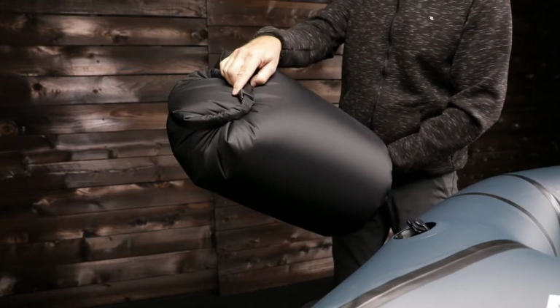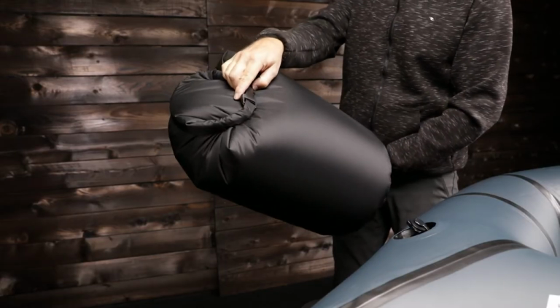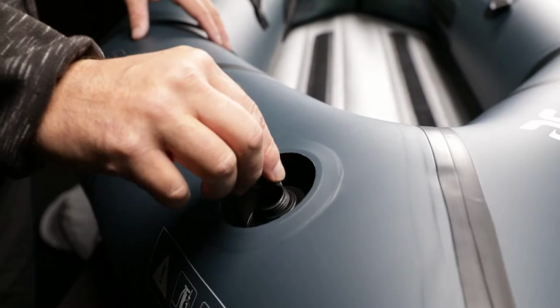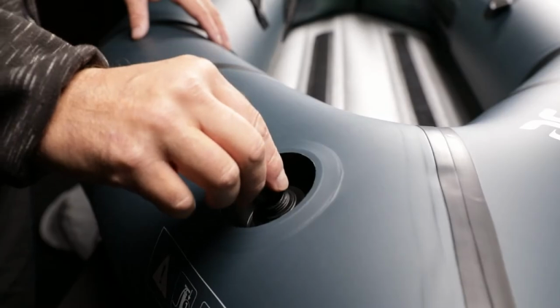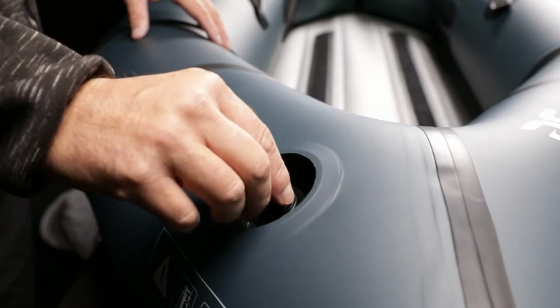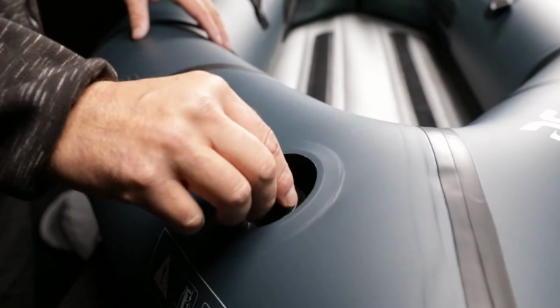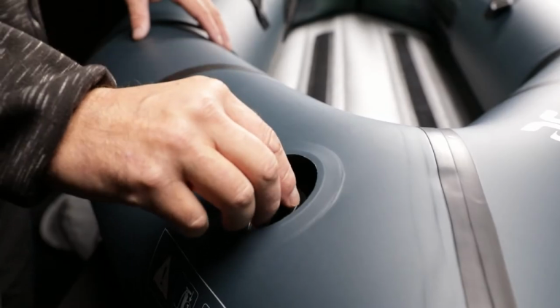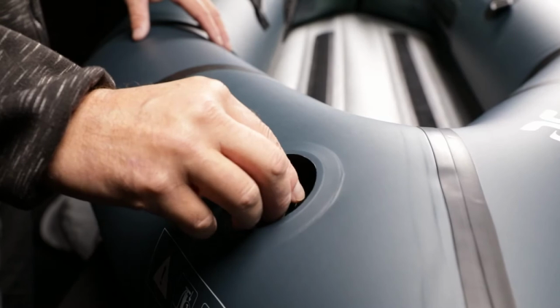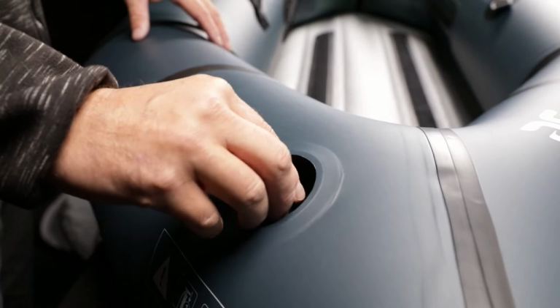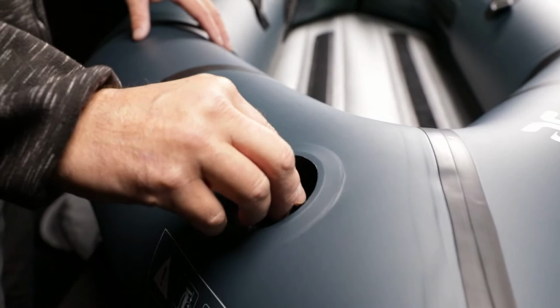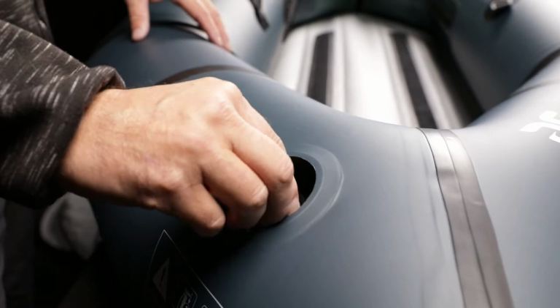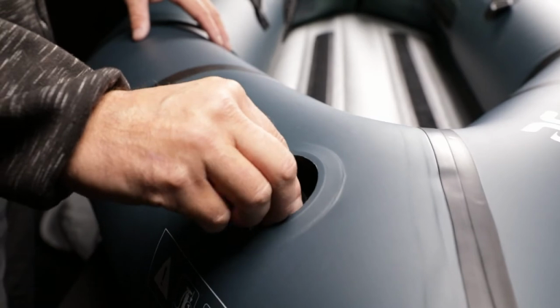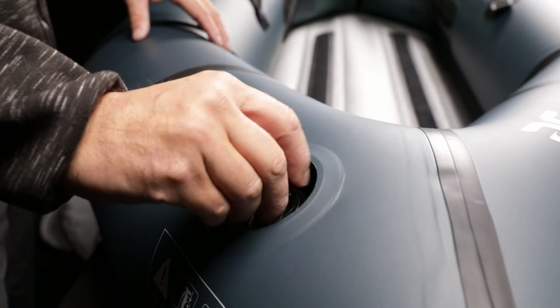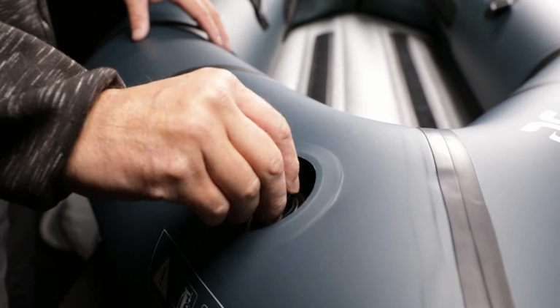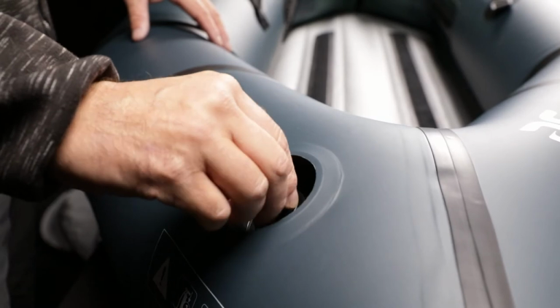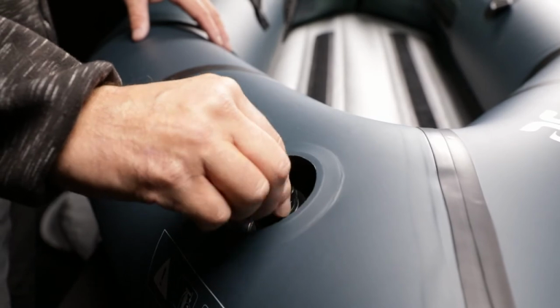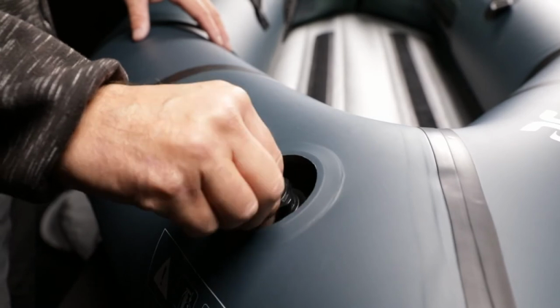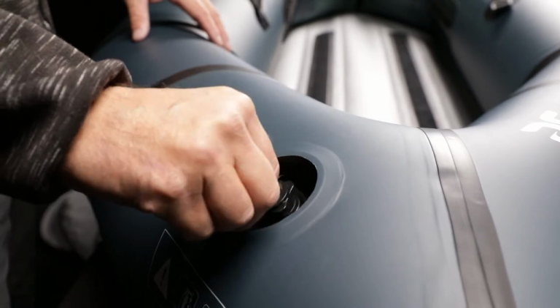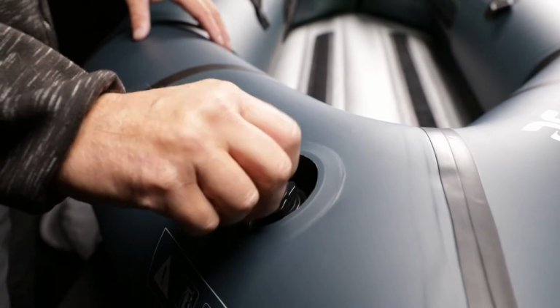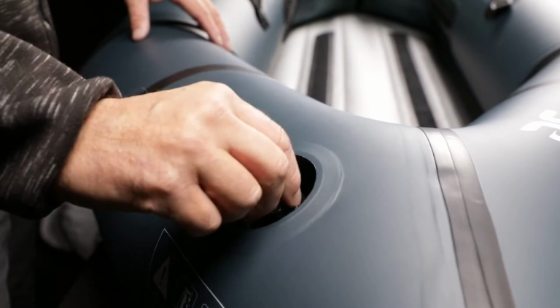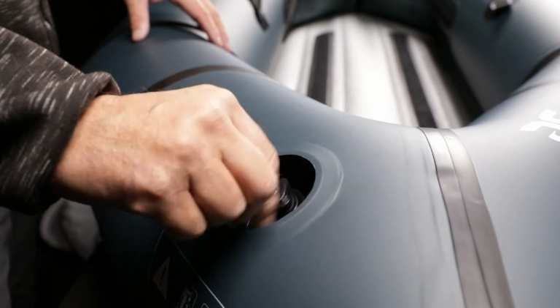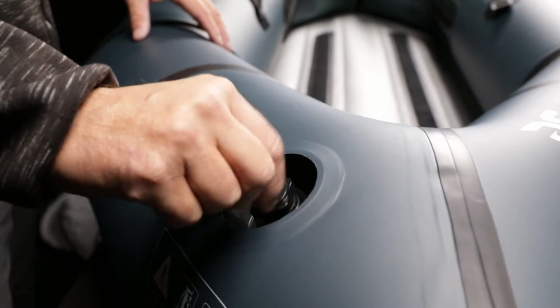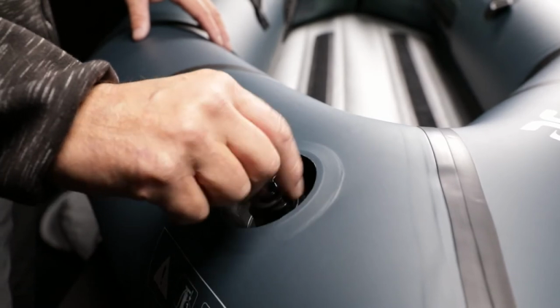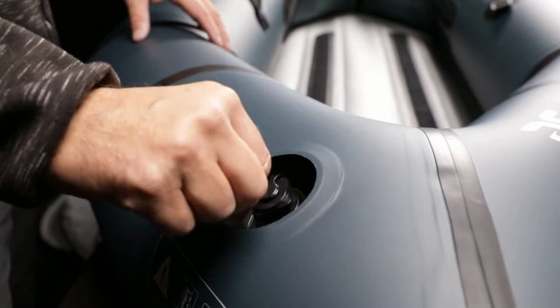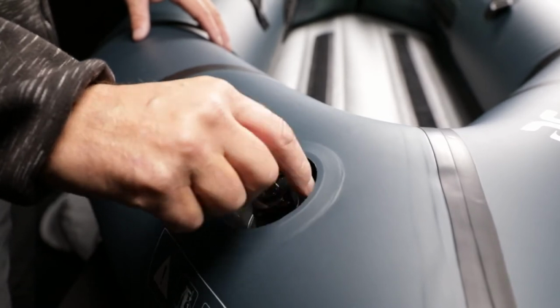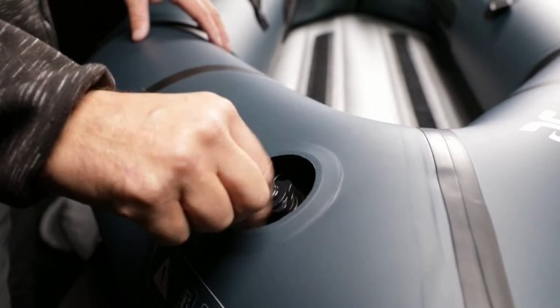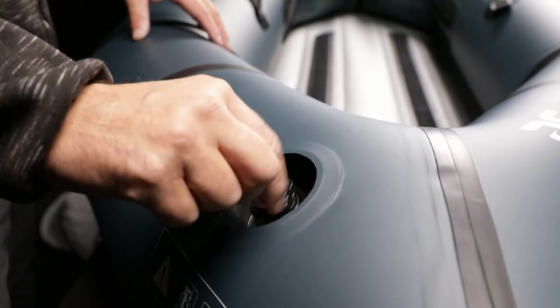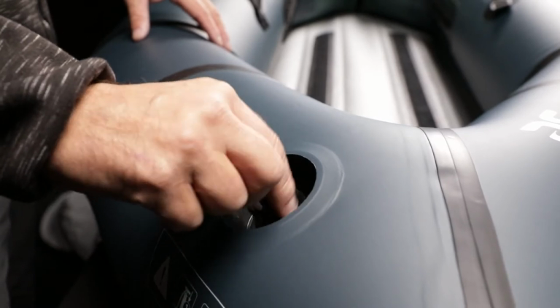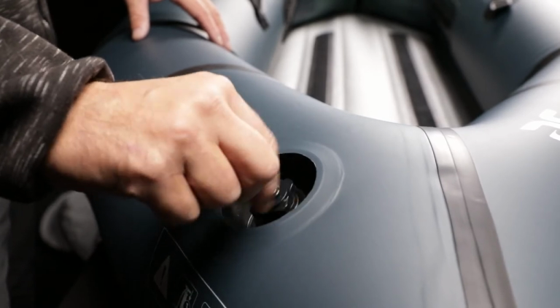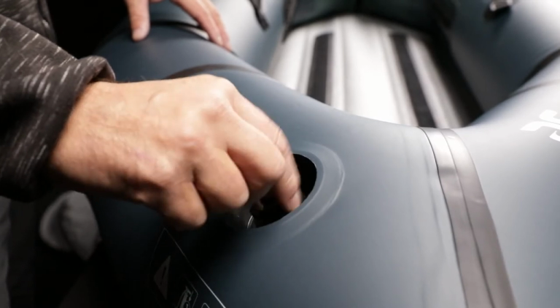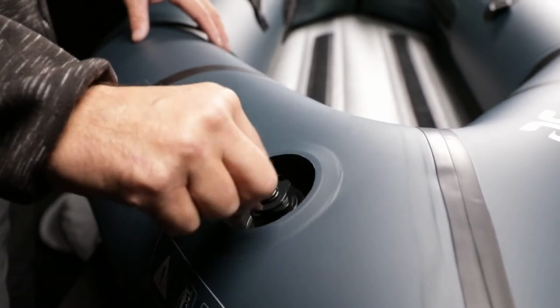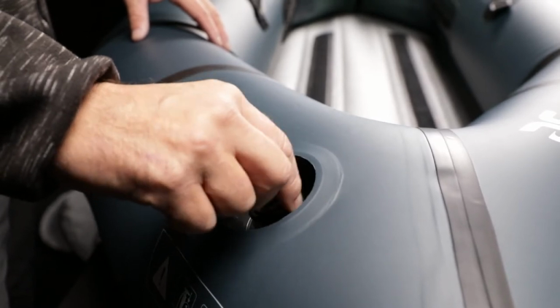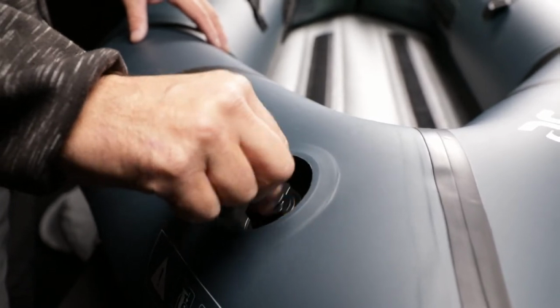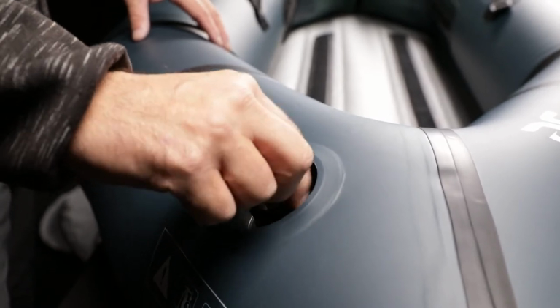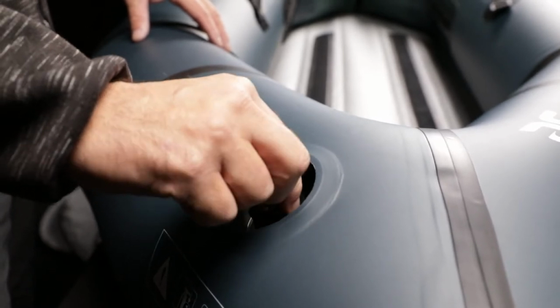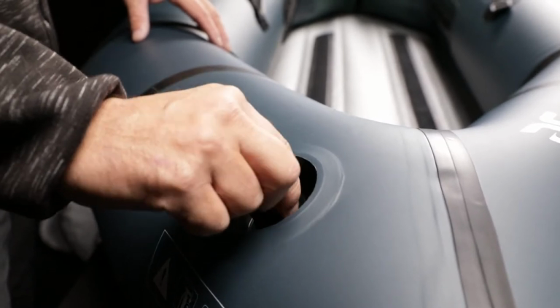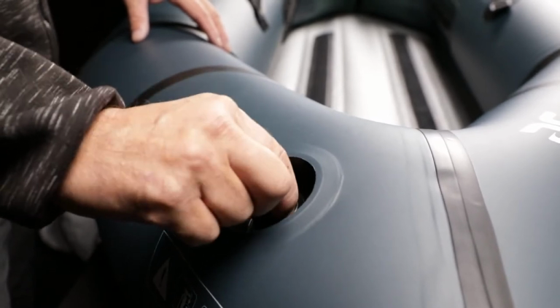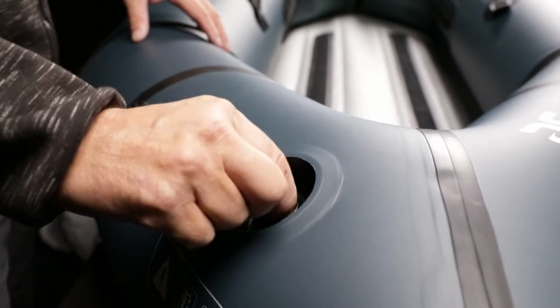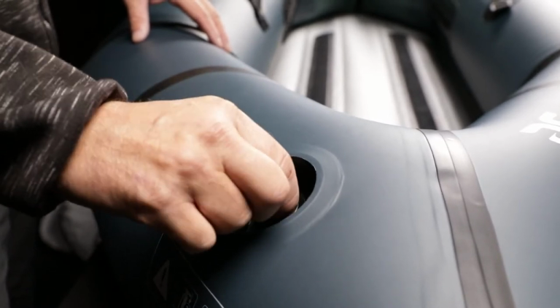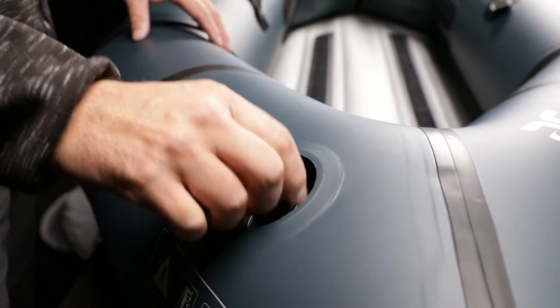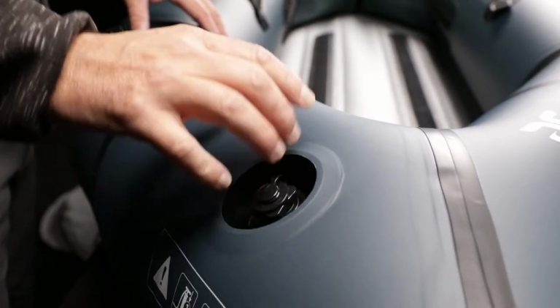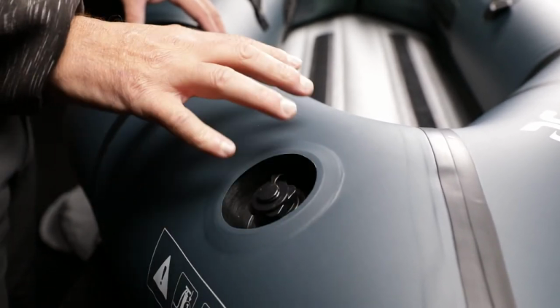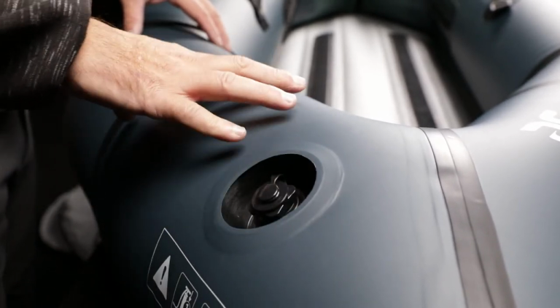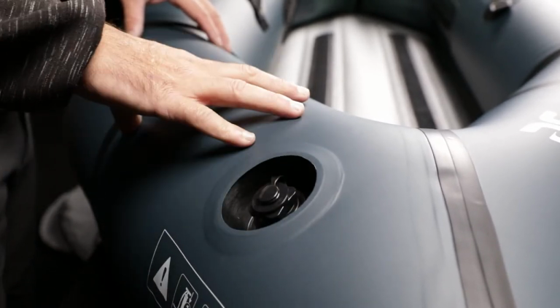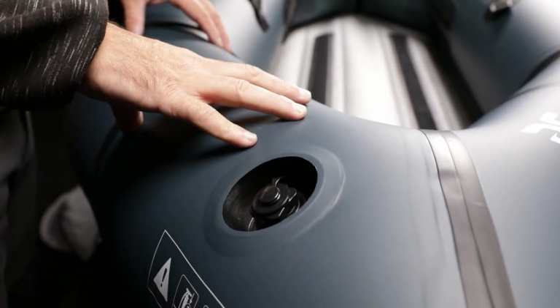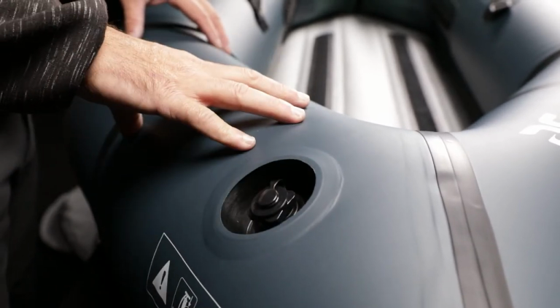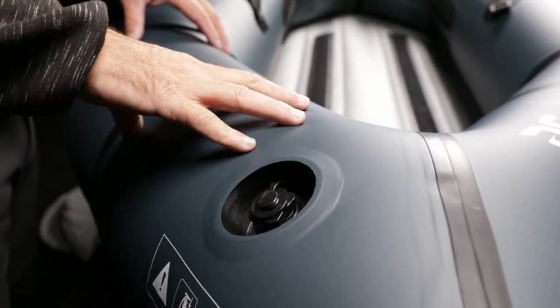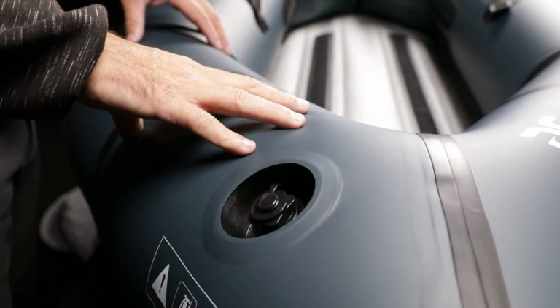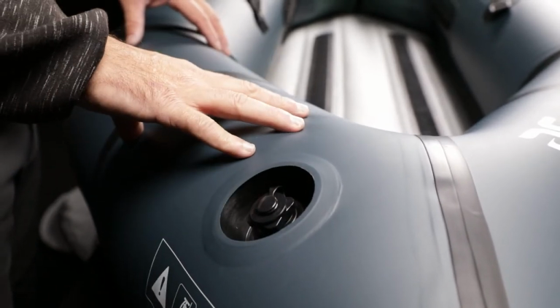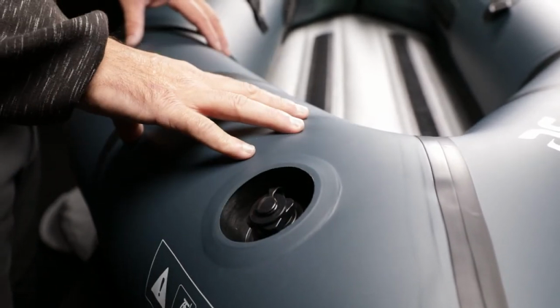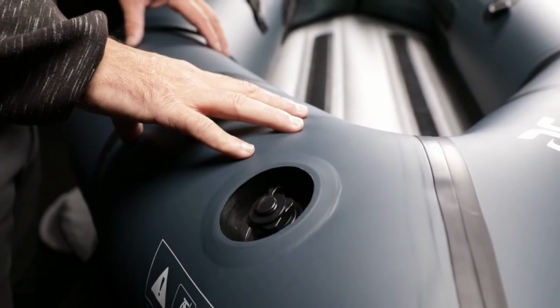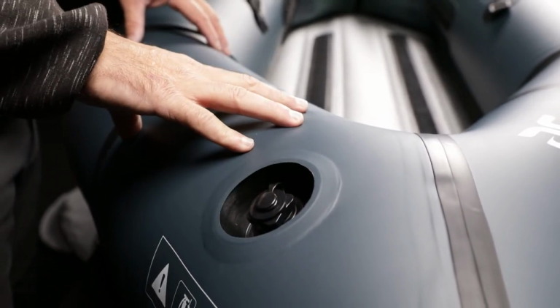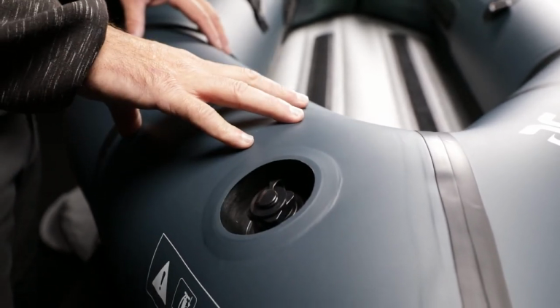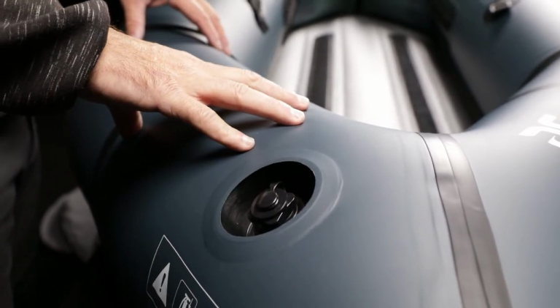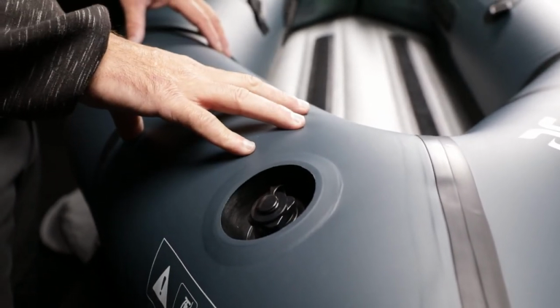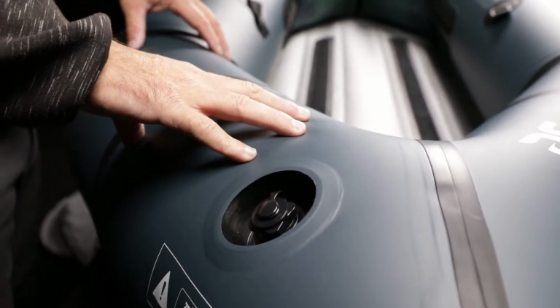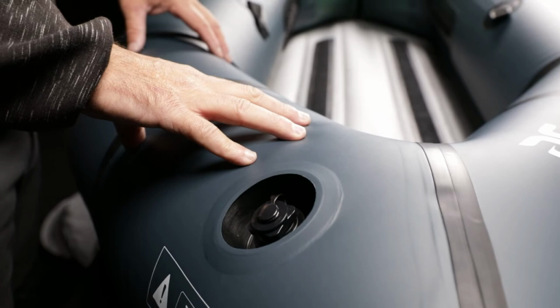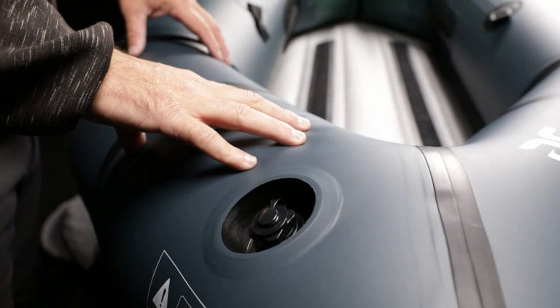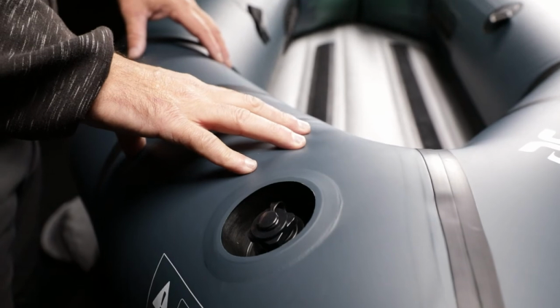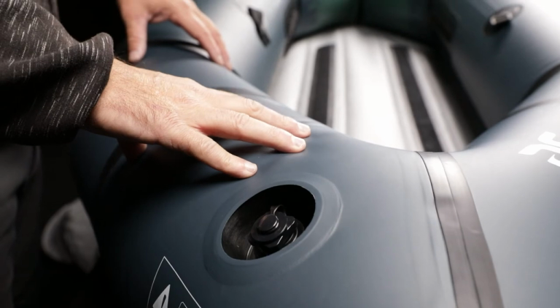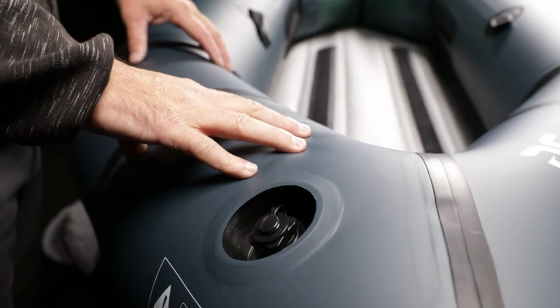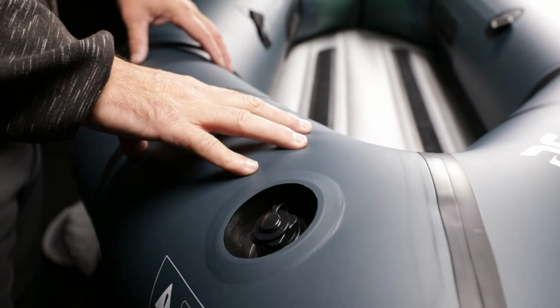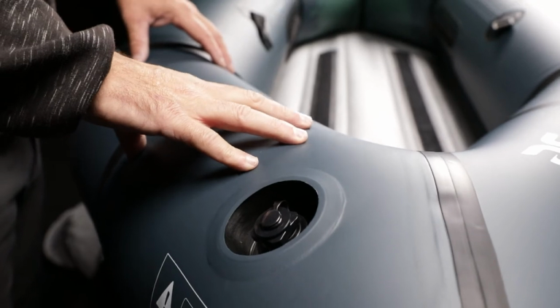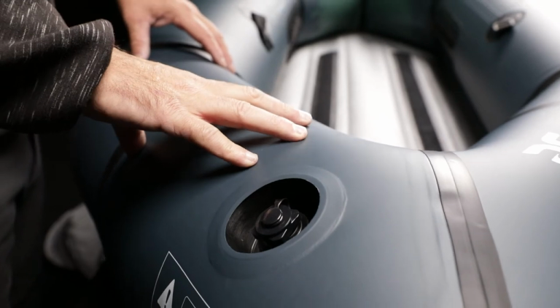Once inflated, firmly screw the cap on. The tubes should be firm to the touch, but have some give when you press on them.